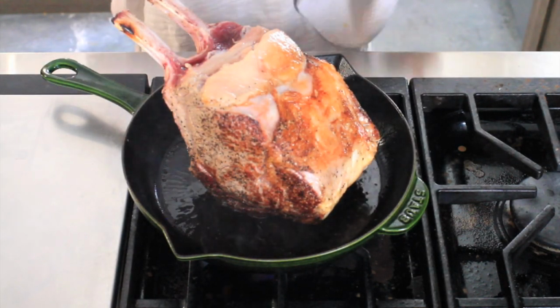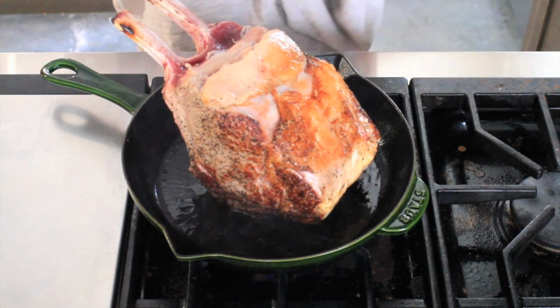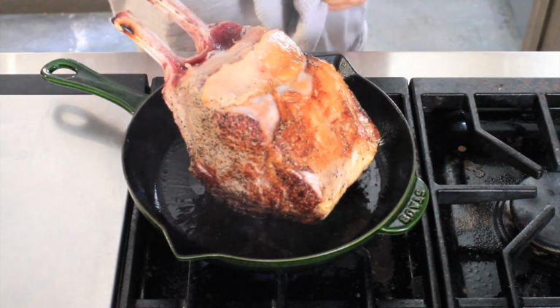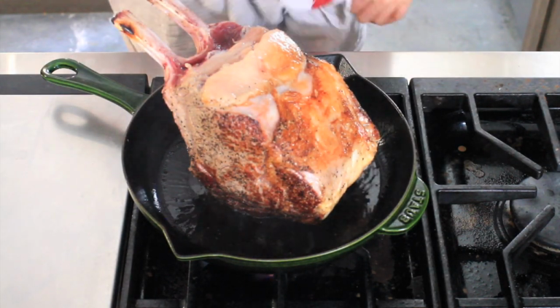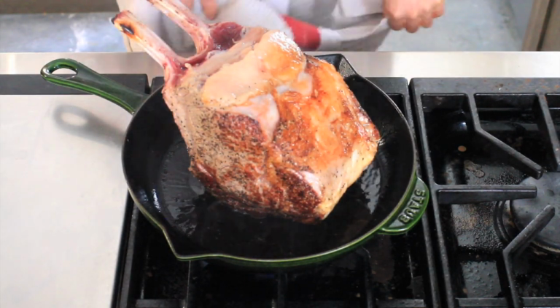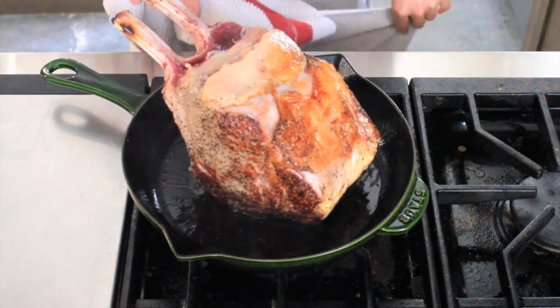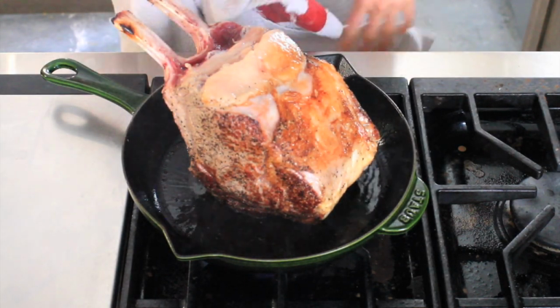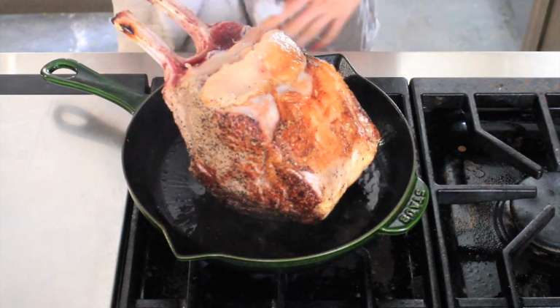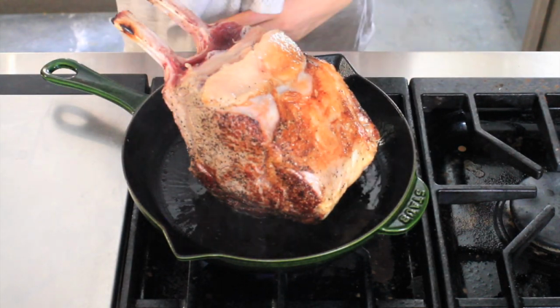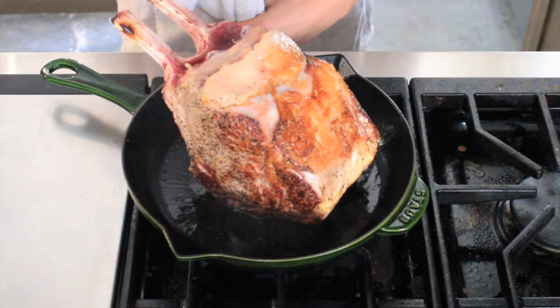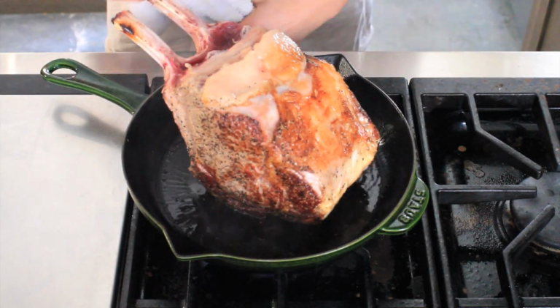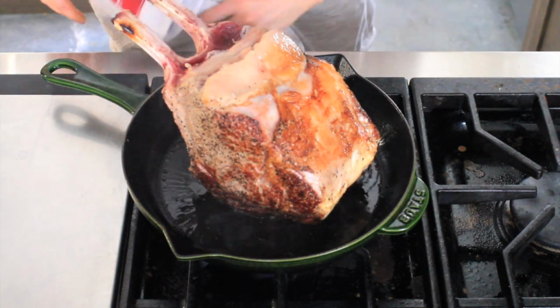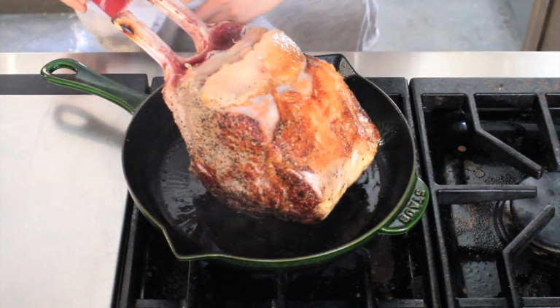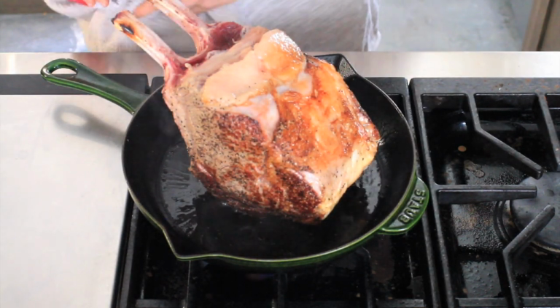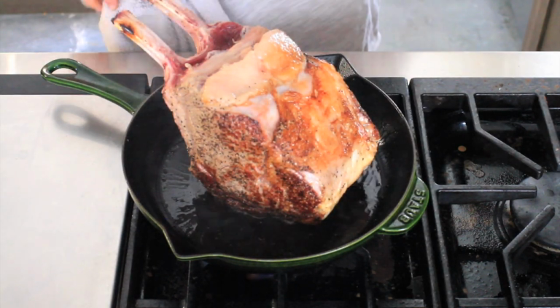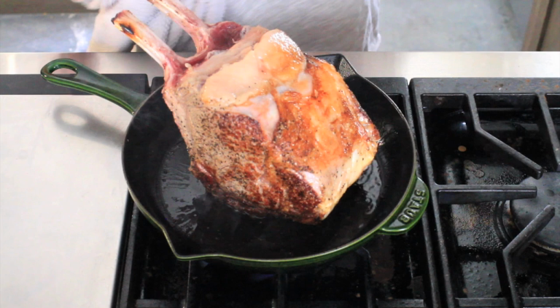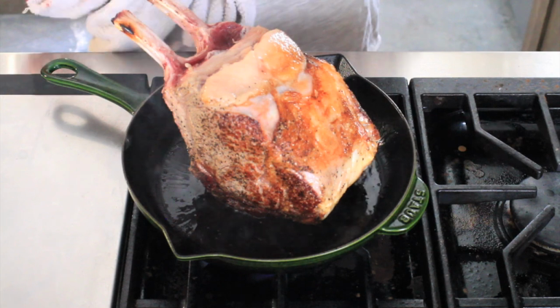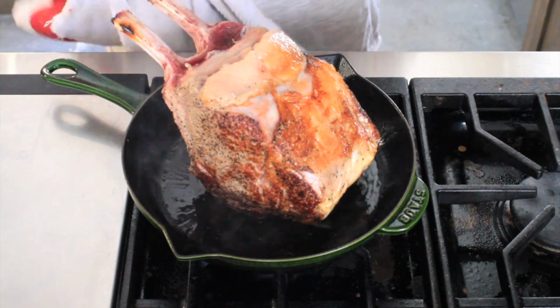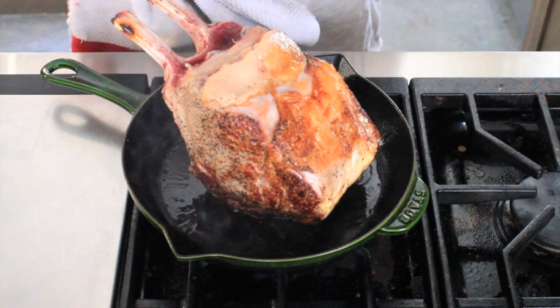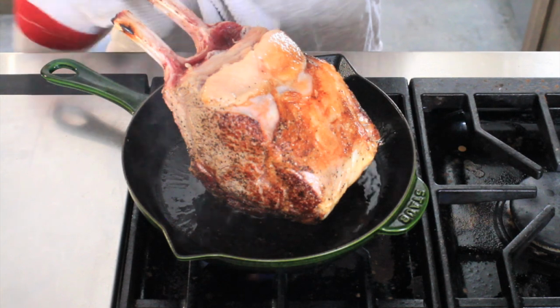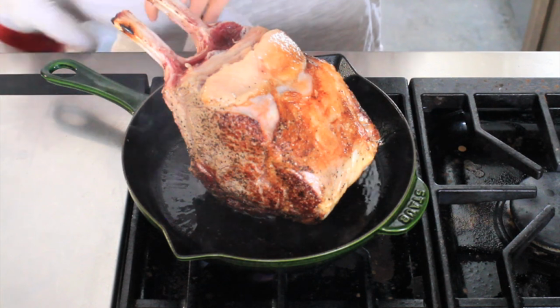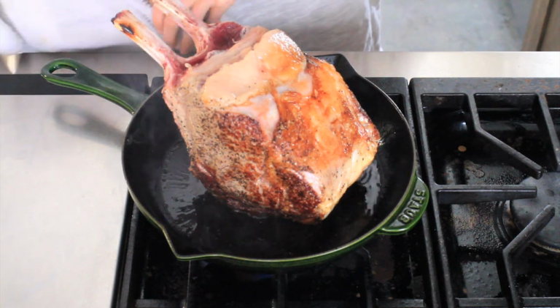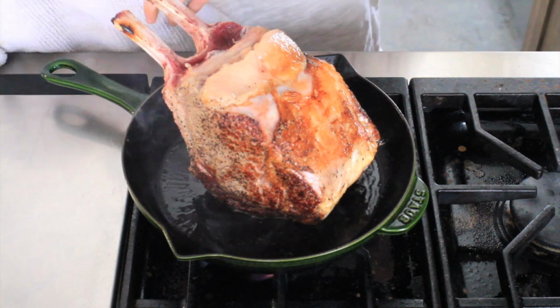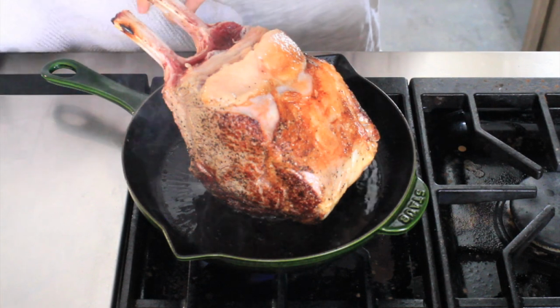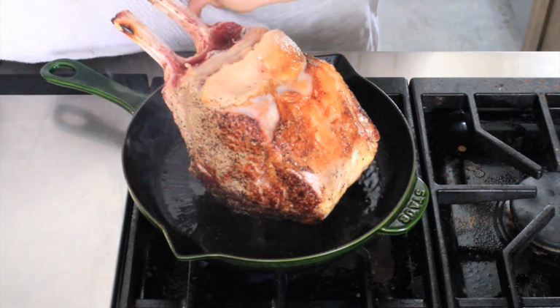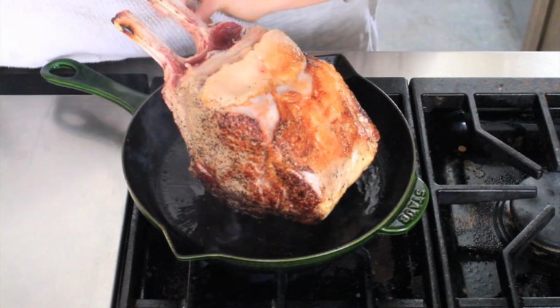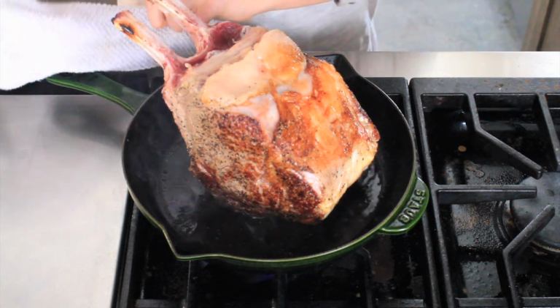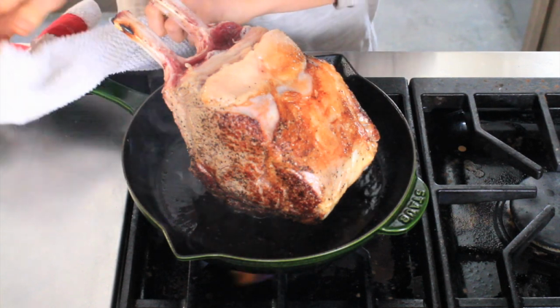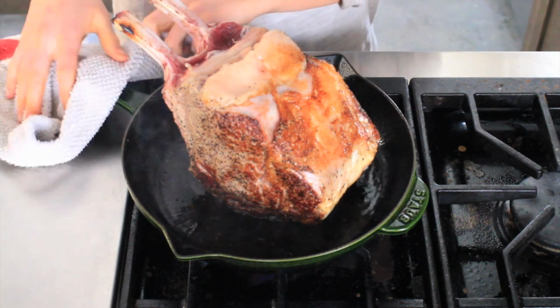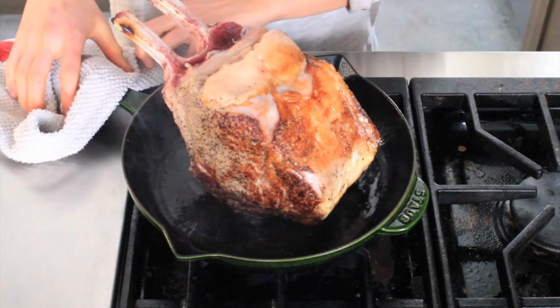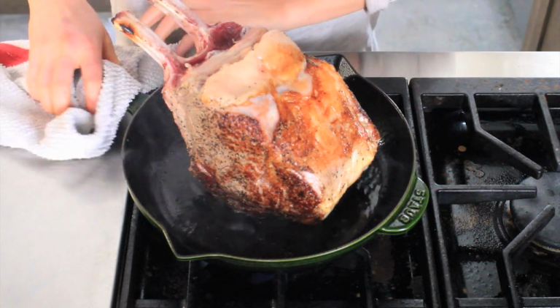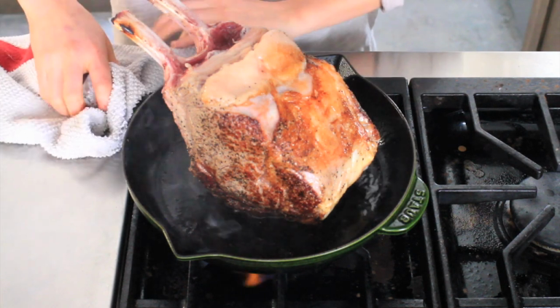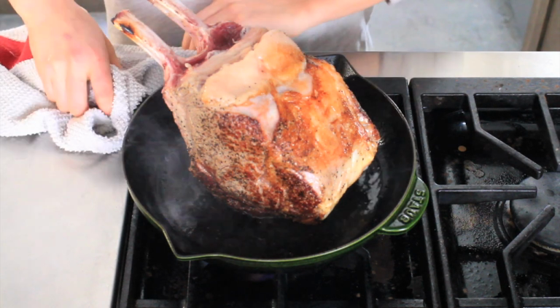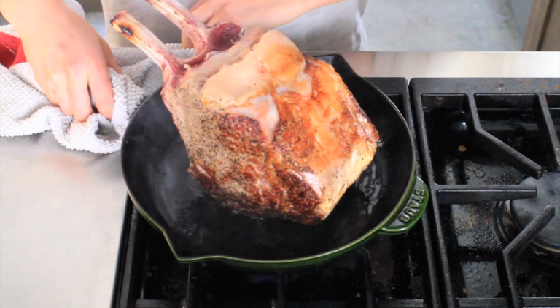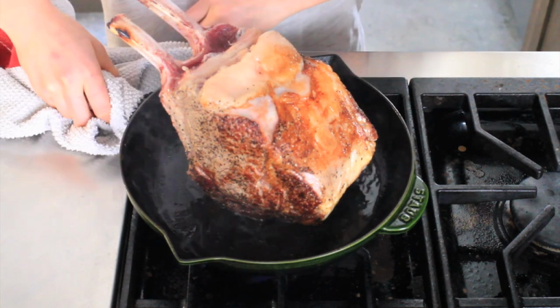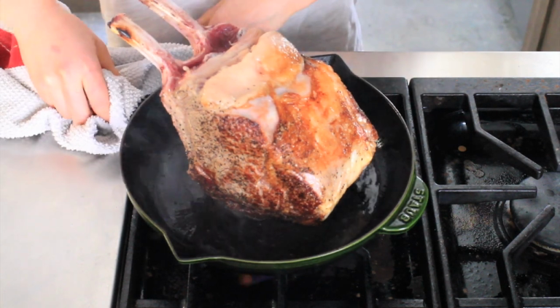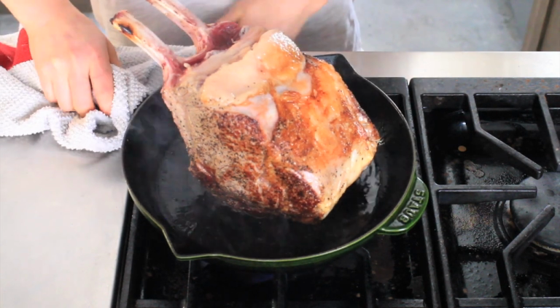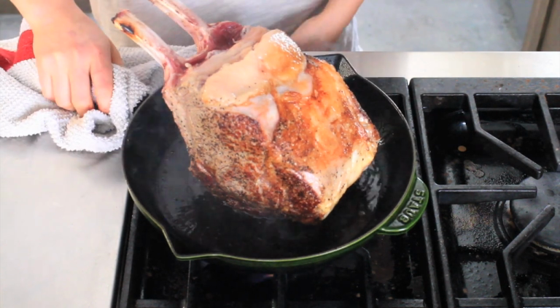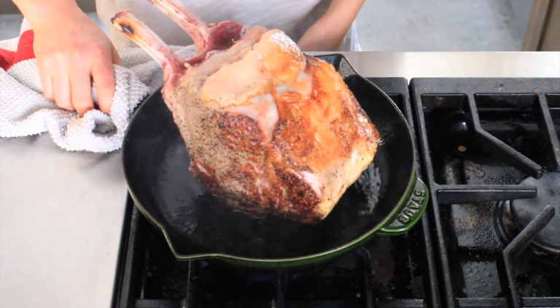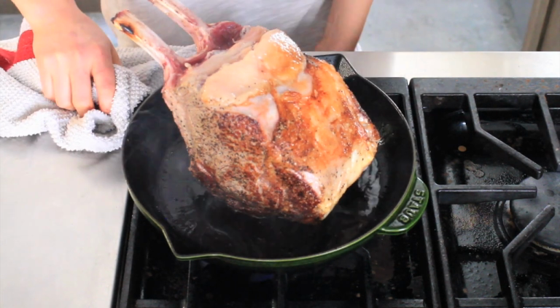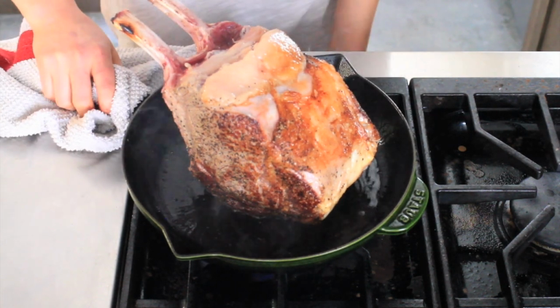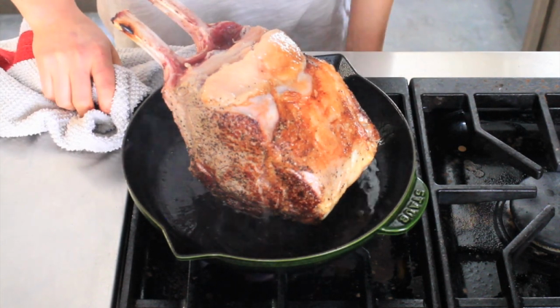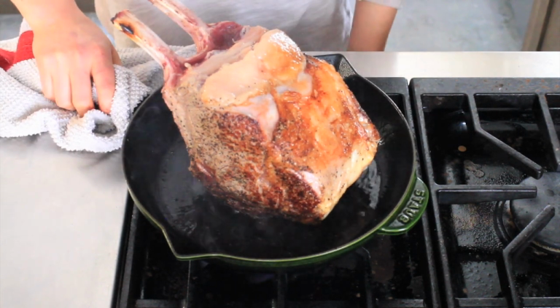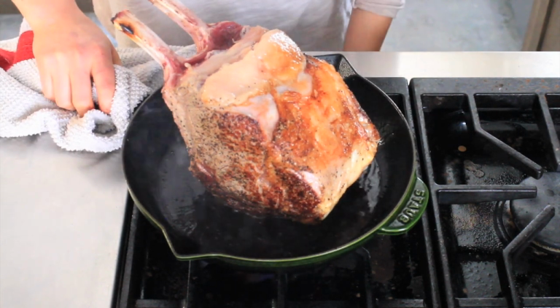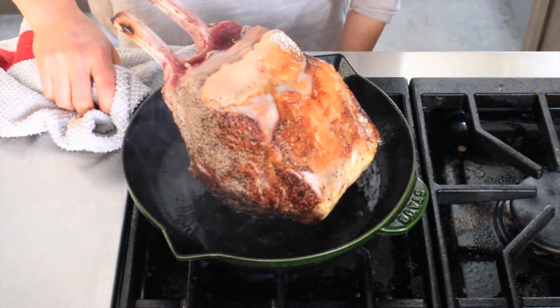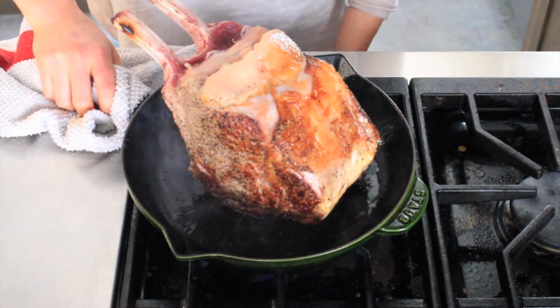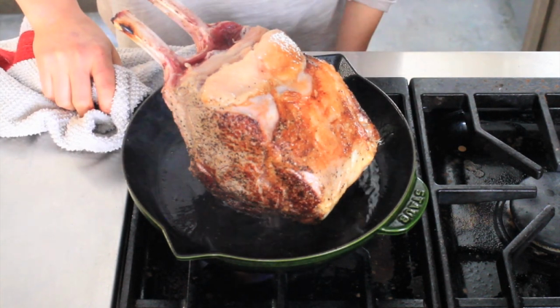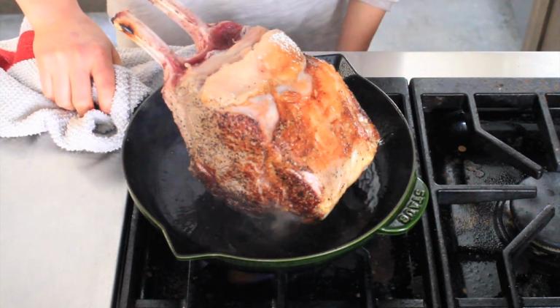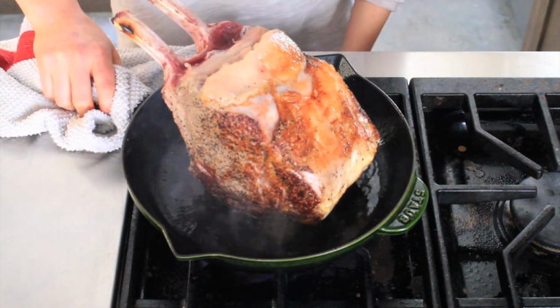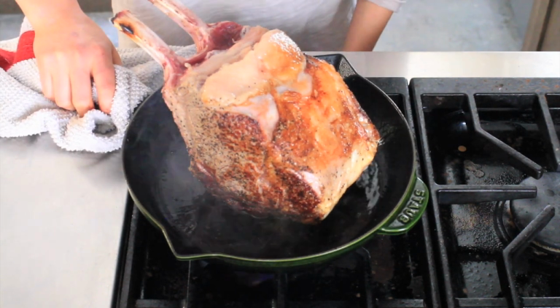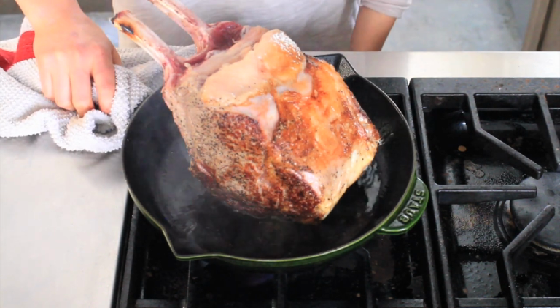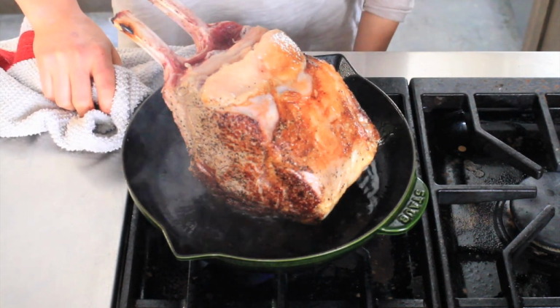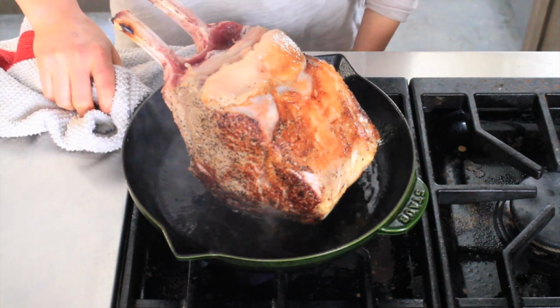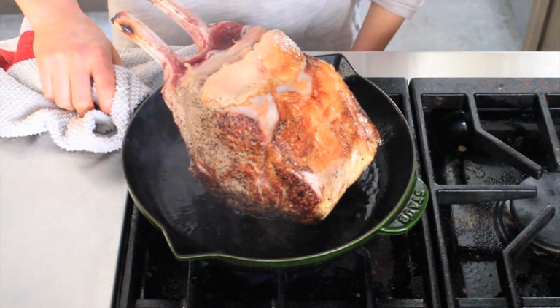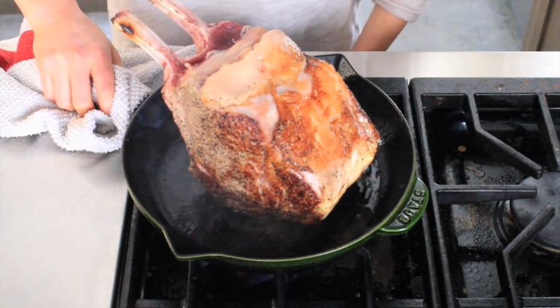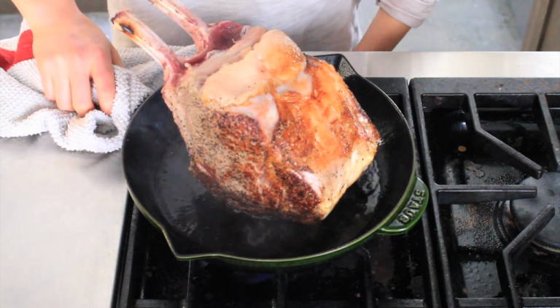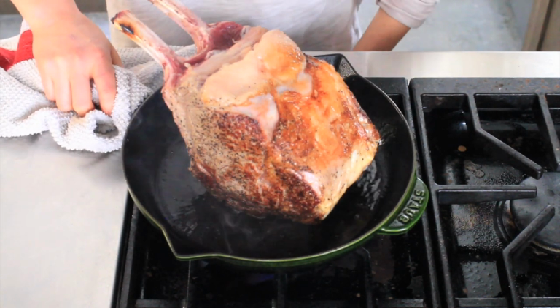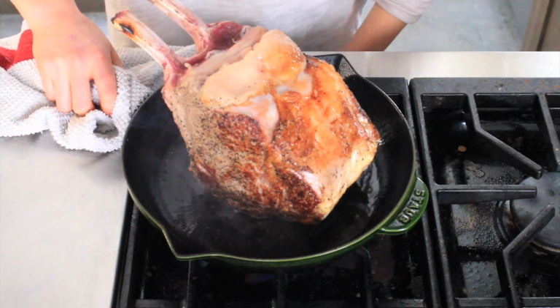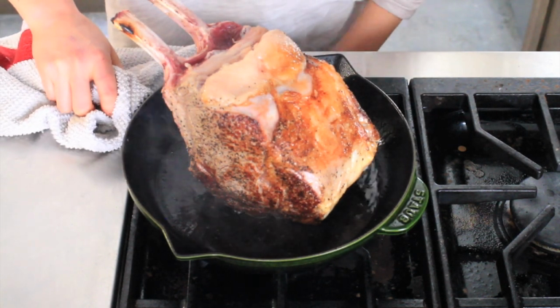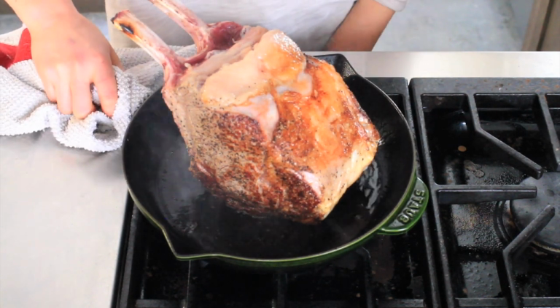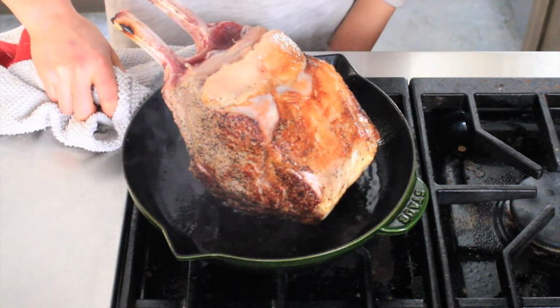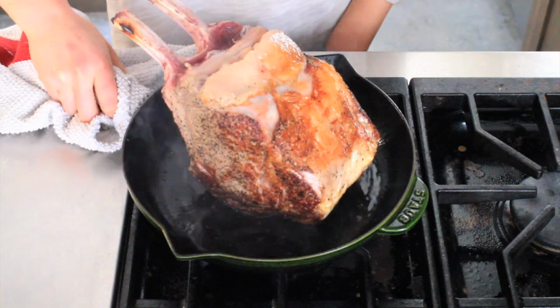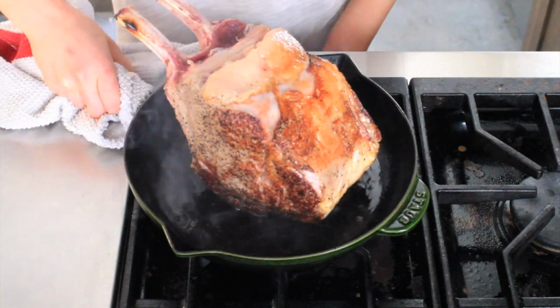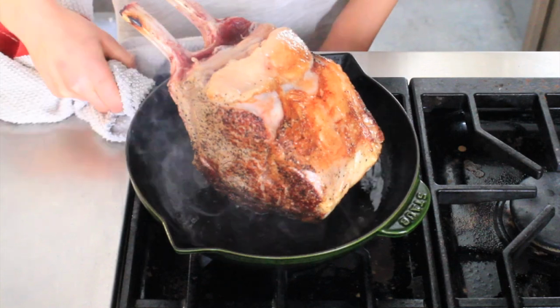My beef is looking really good and I've seared it on all sides, so now we're just going to take it off the stove and we're going to crust it in sage.